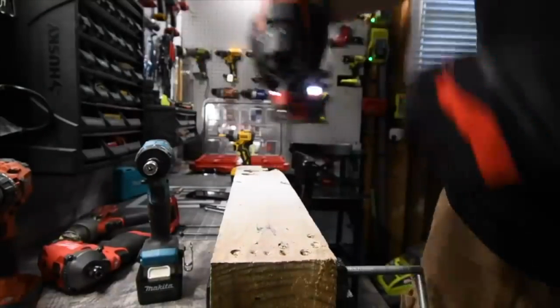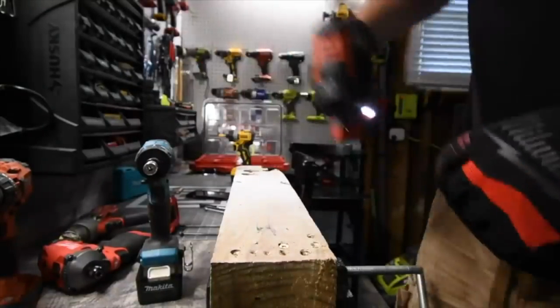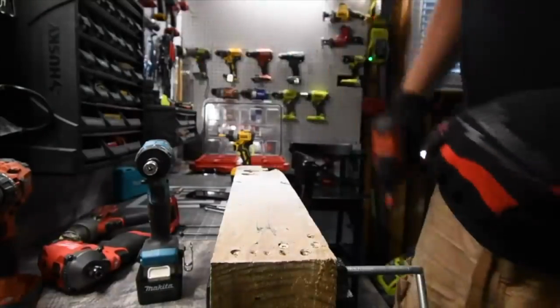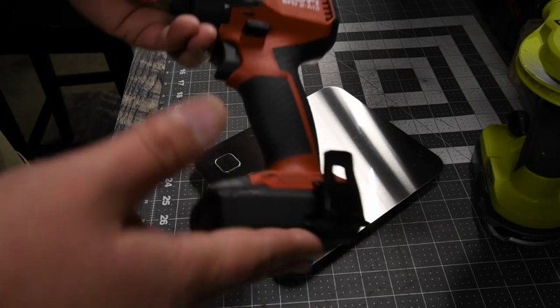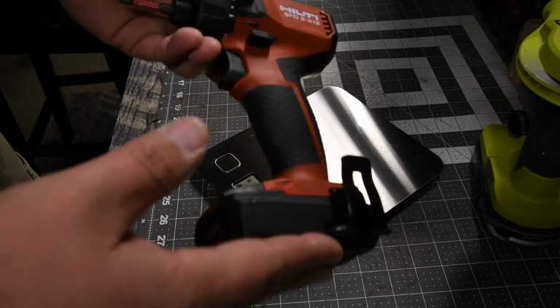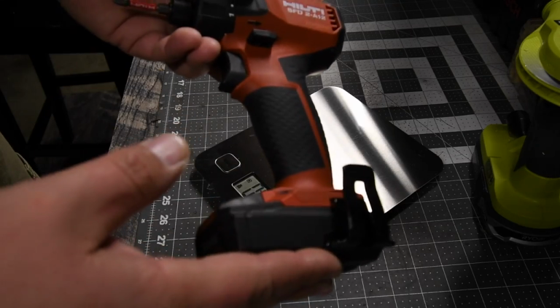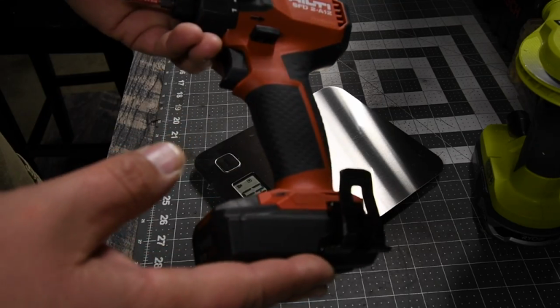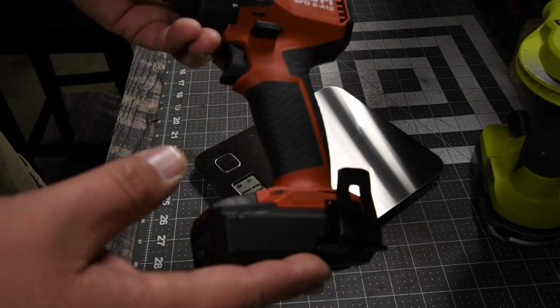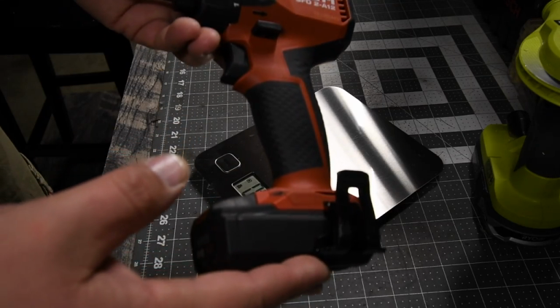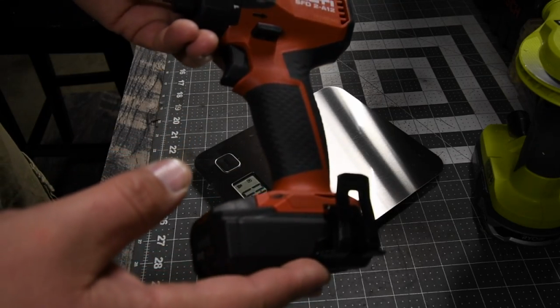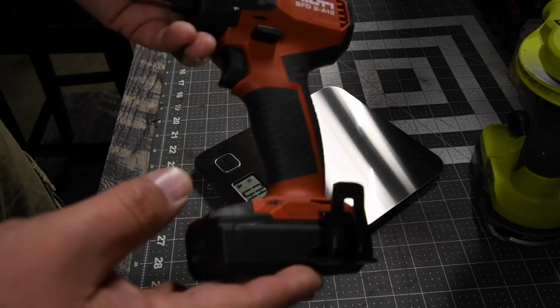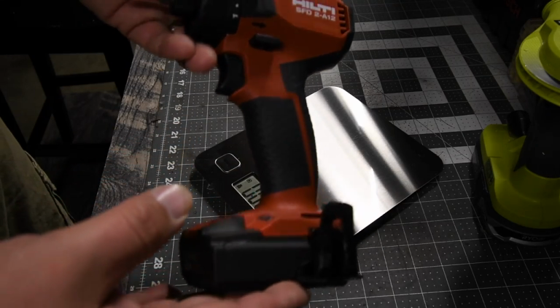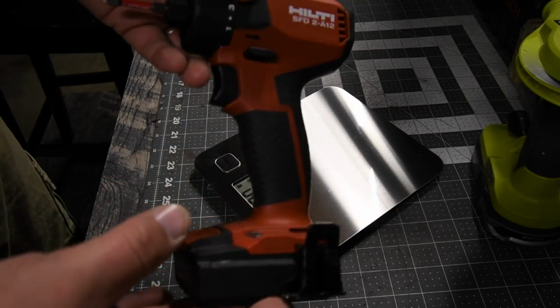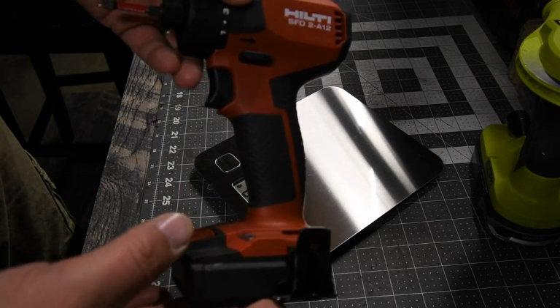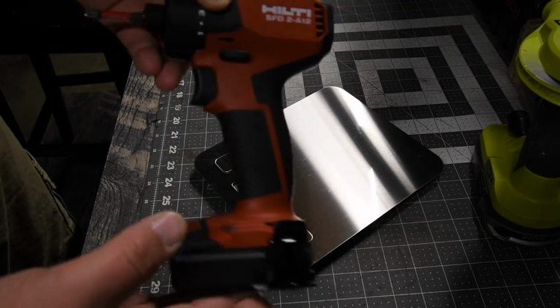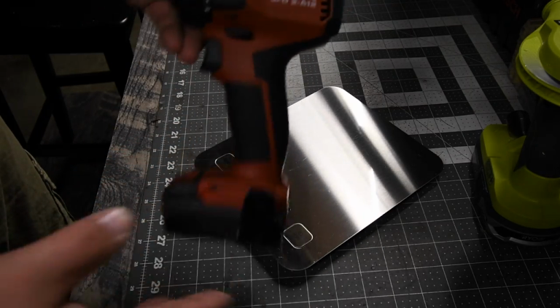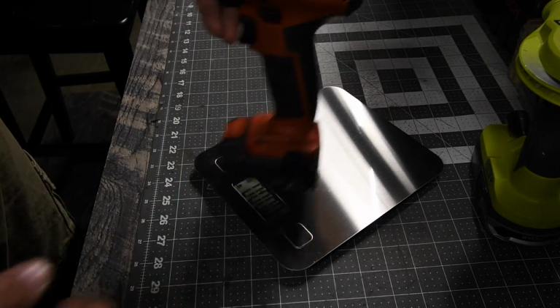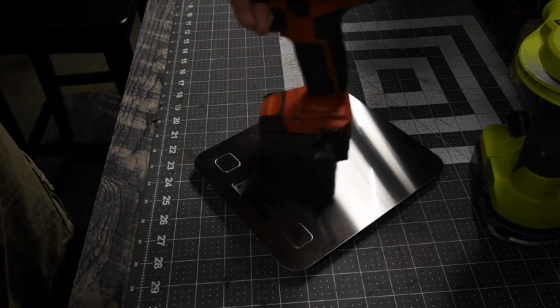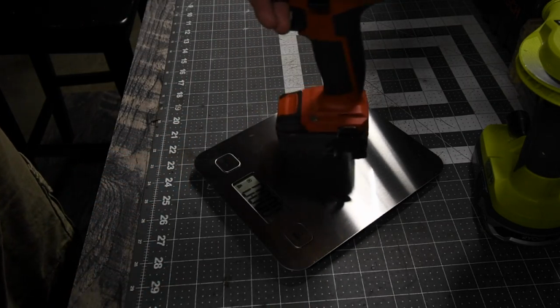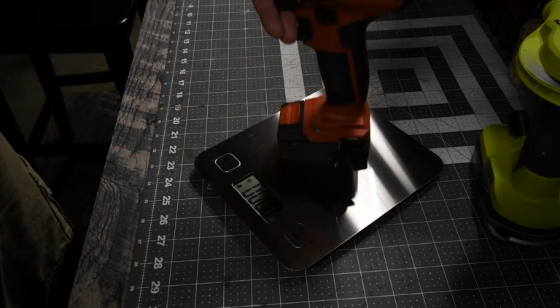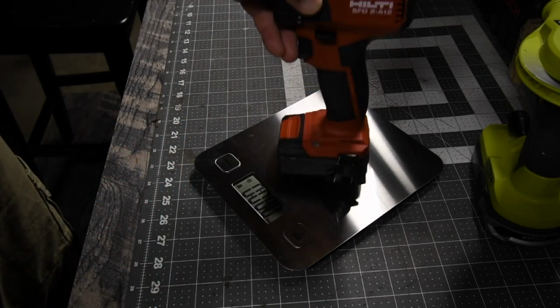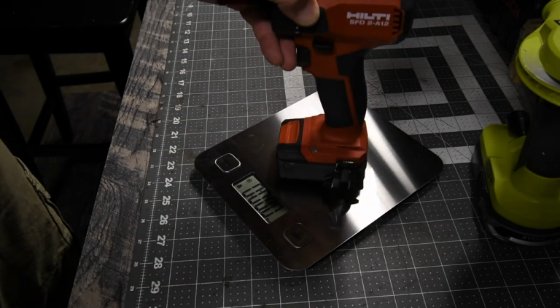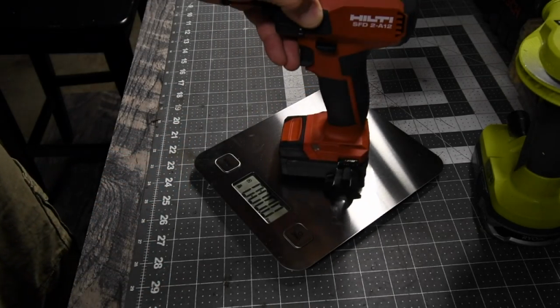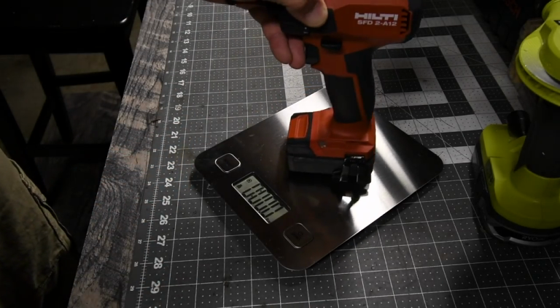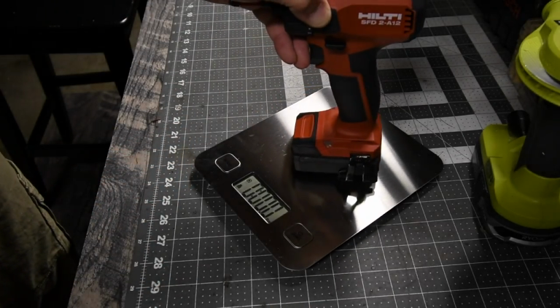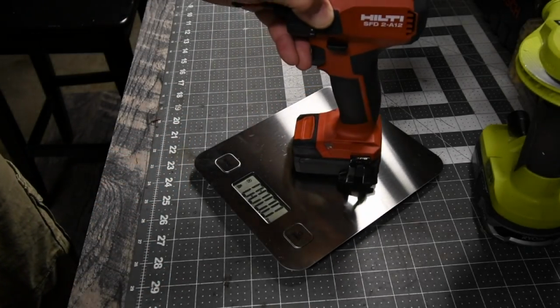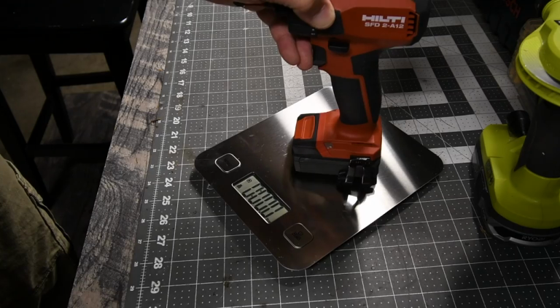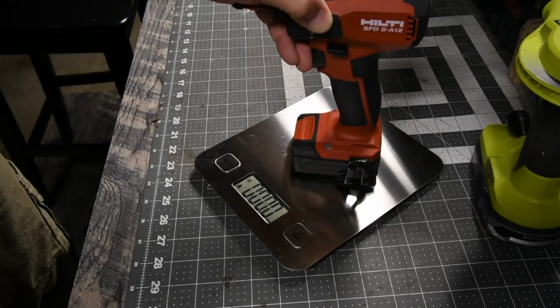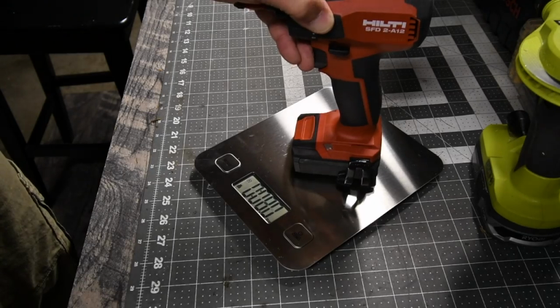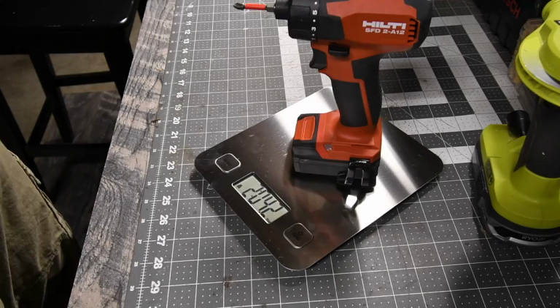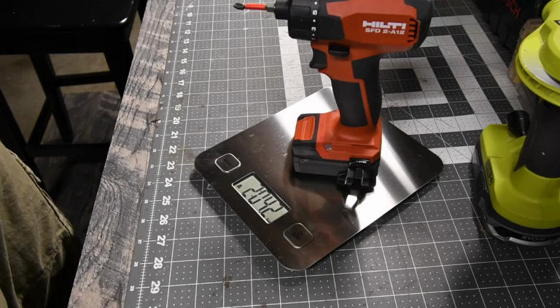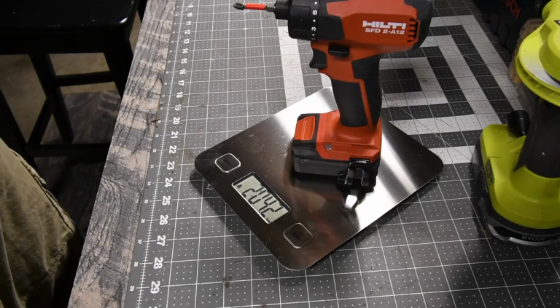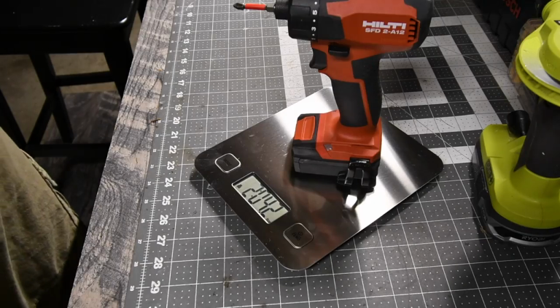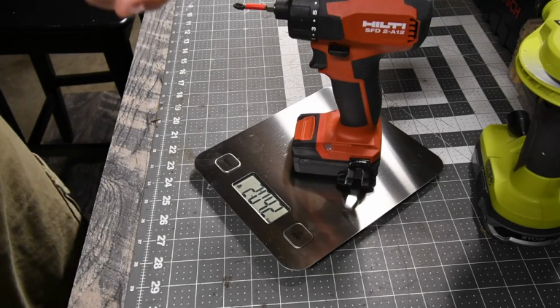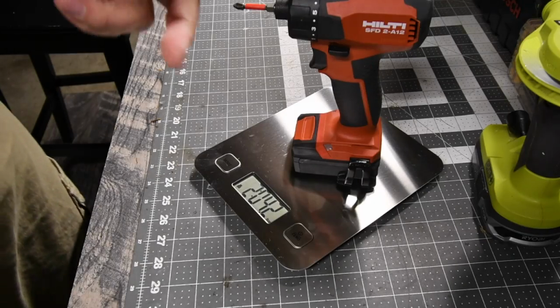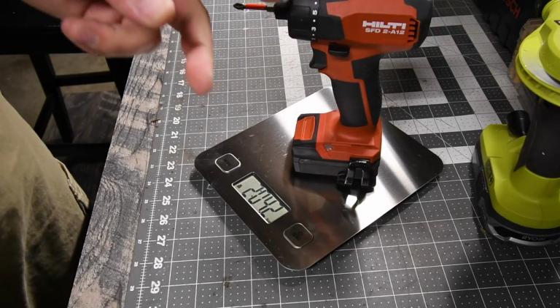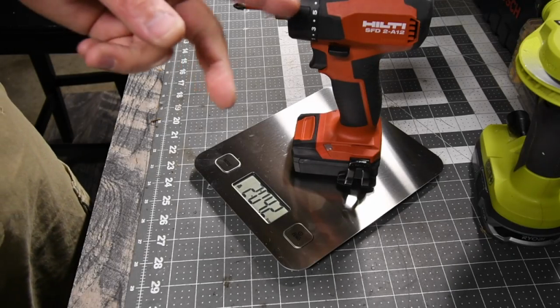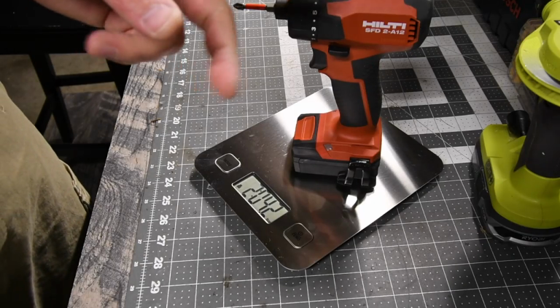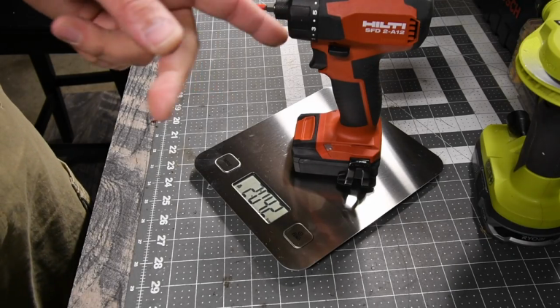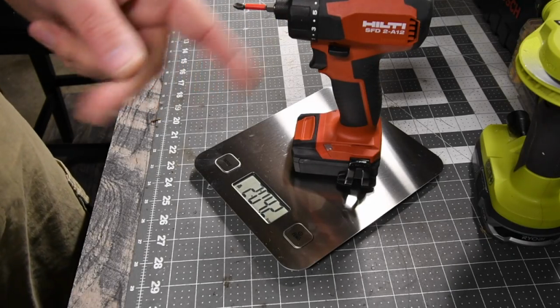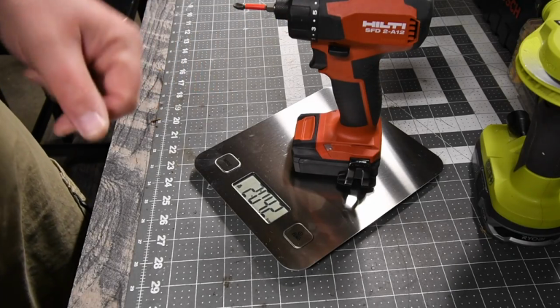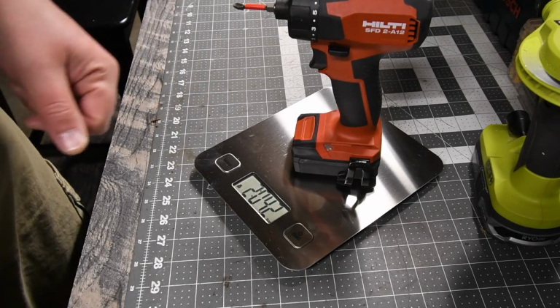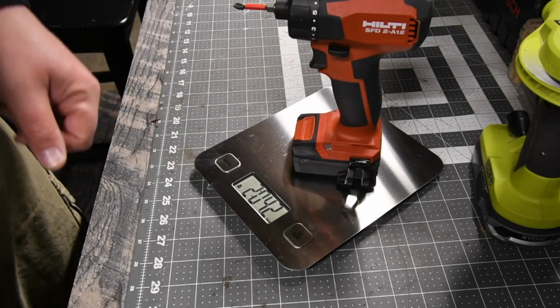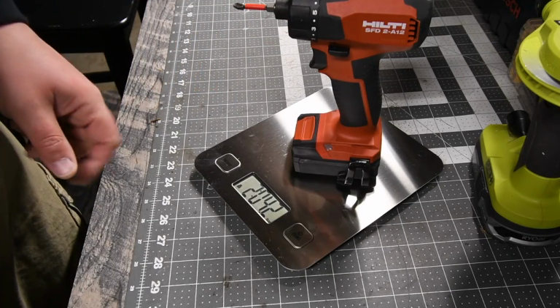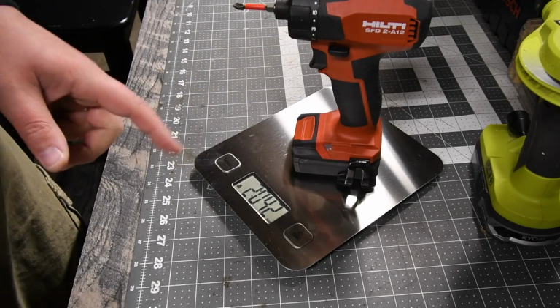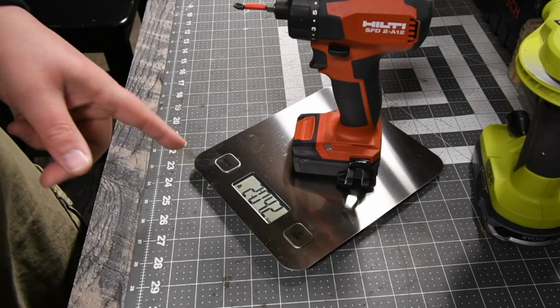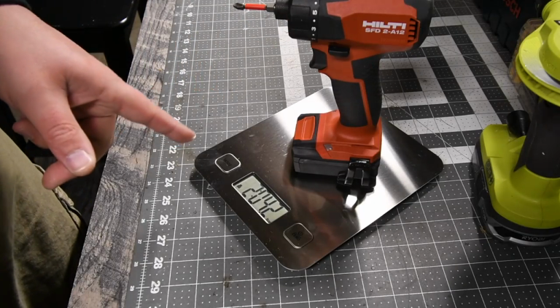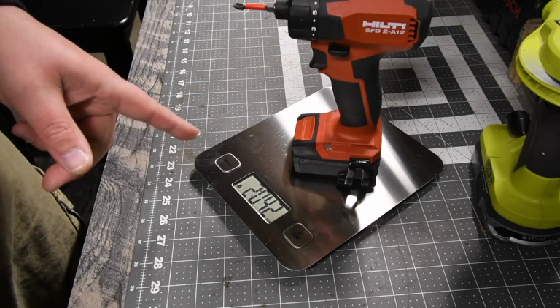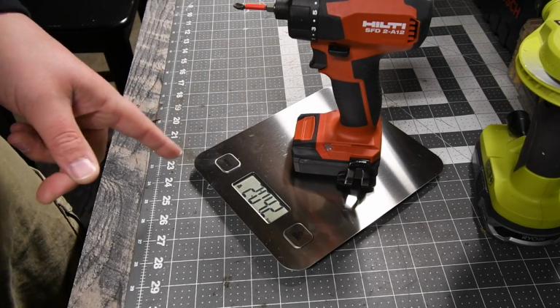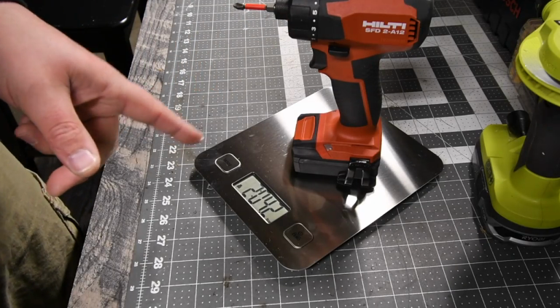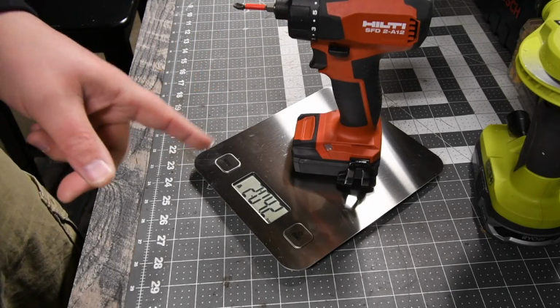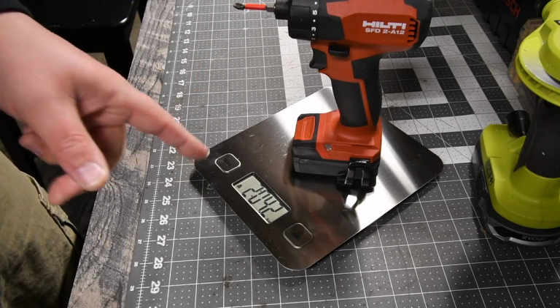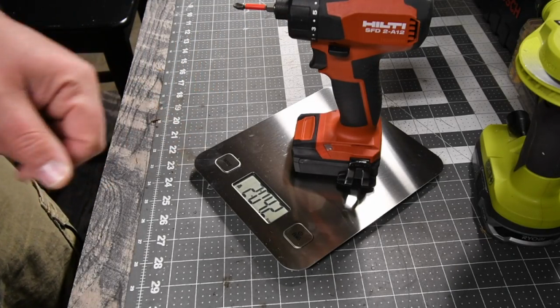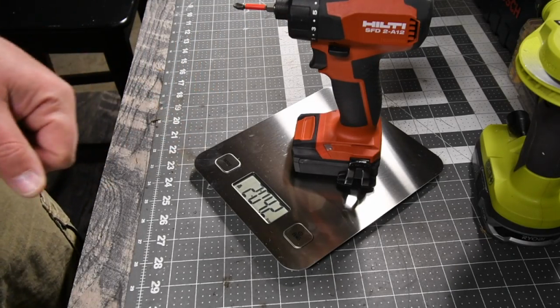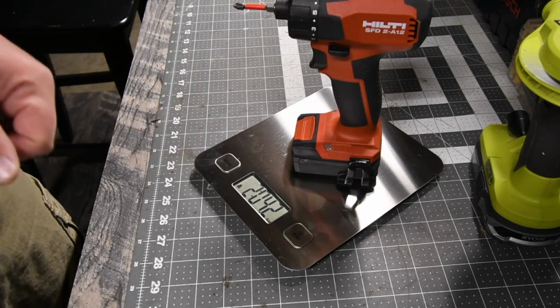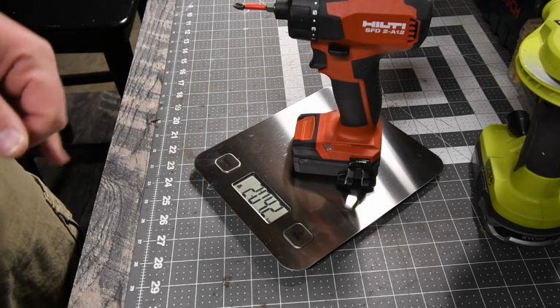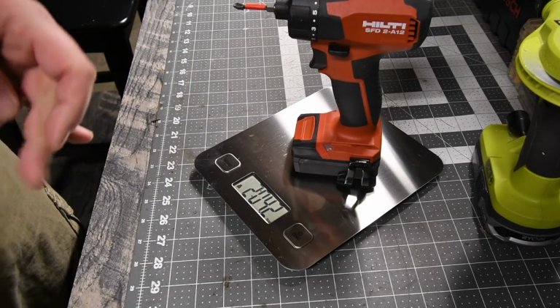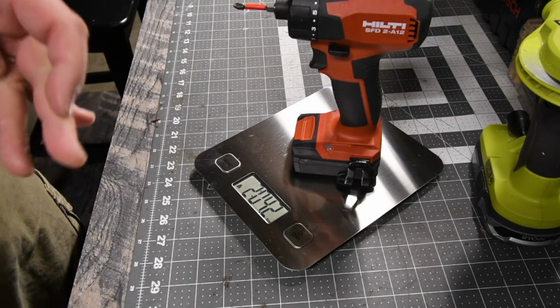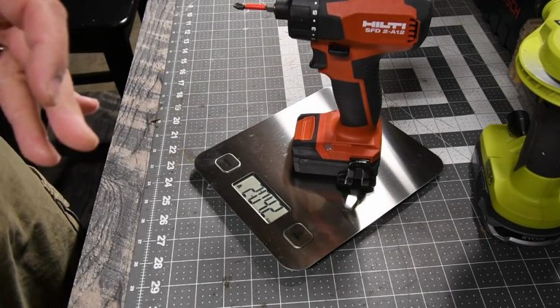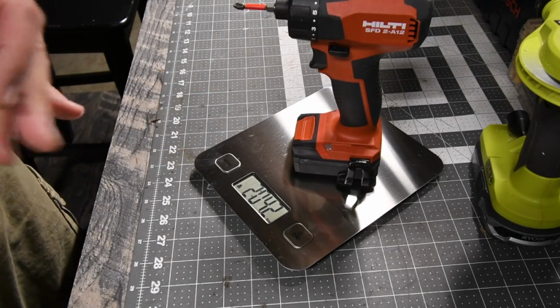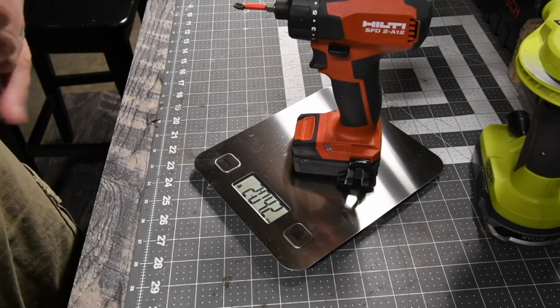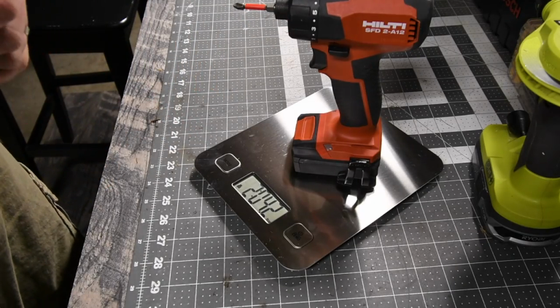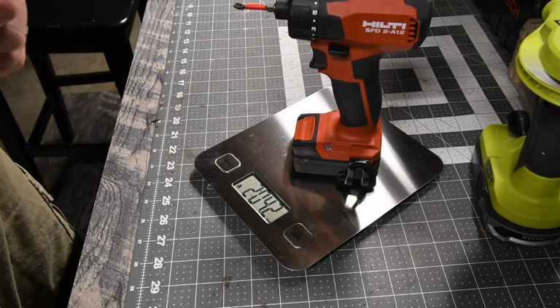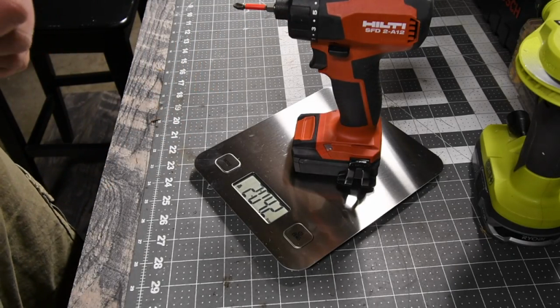With a 4-inch power 21700 cell battery, the Hilti 12-volt screwdriver weighs 2 pounds 4.2 ounces.